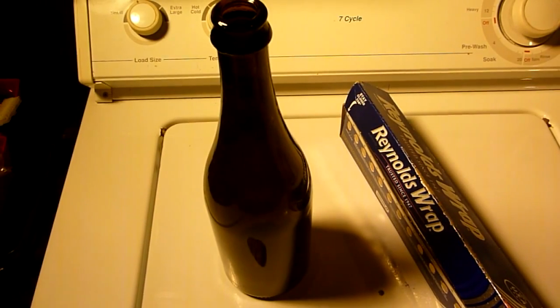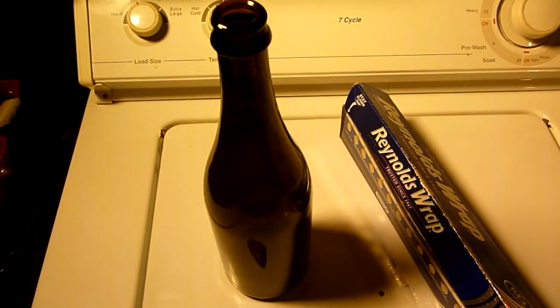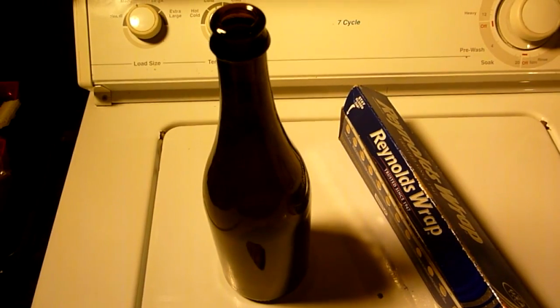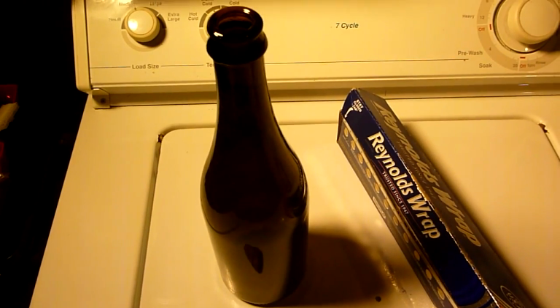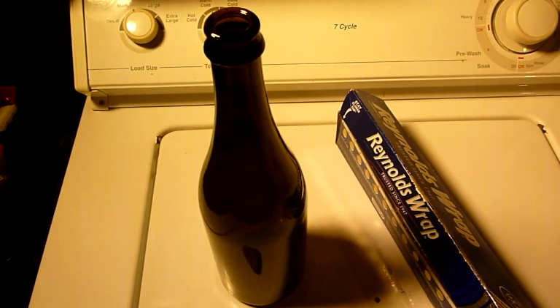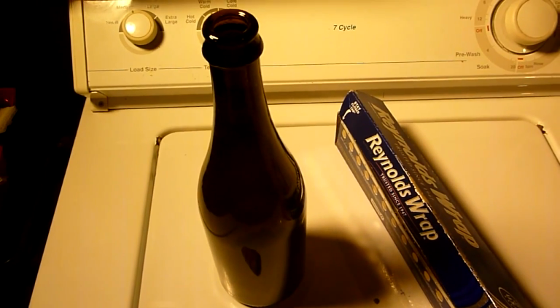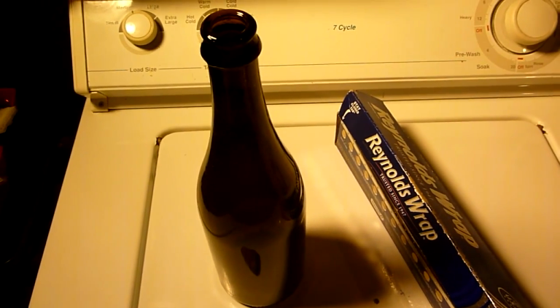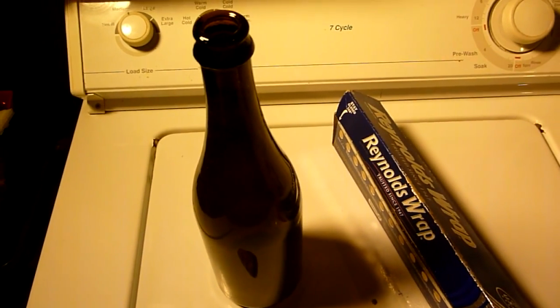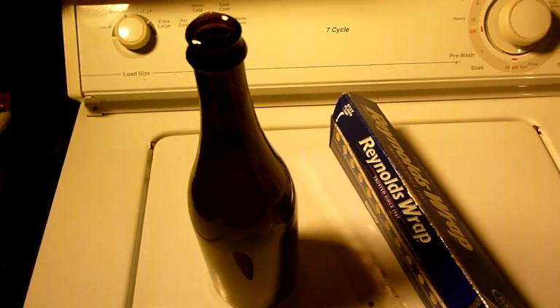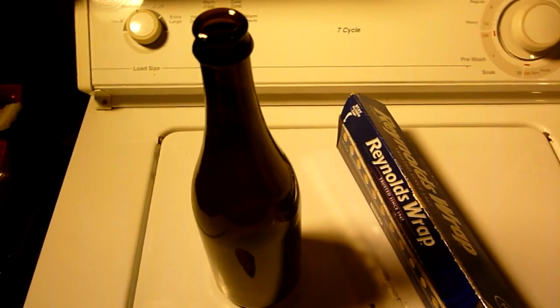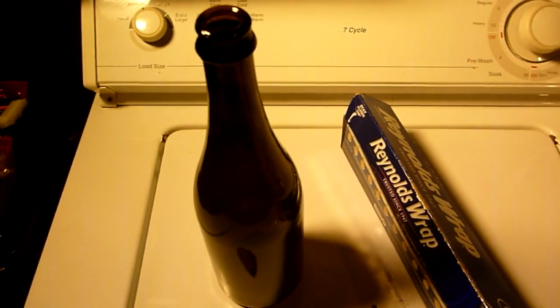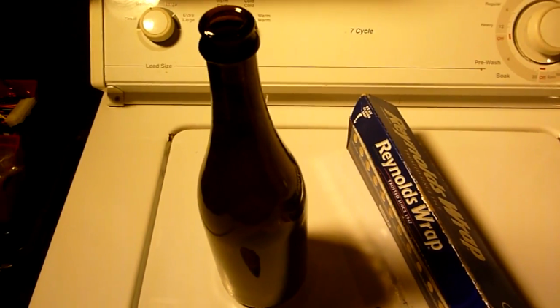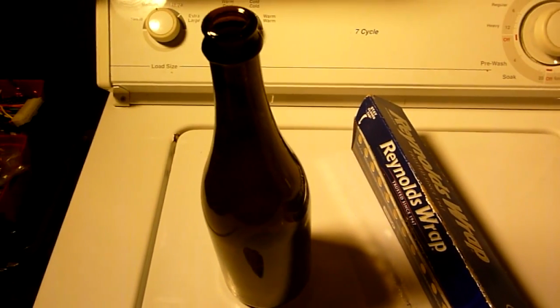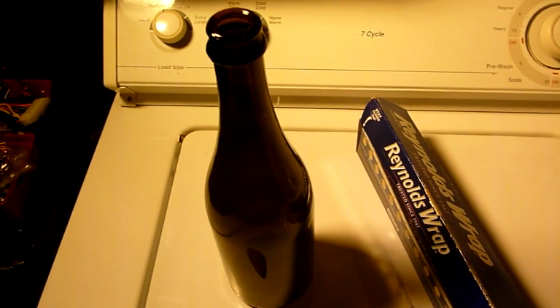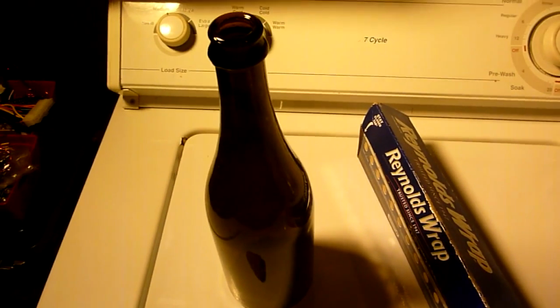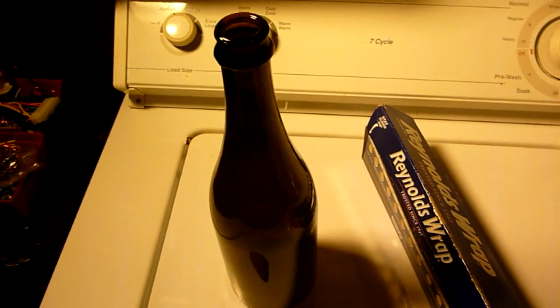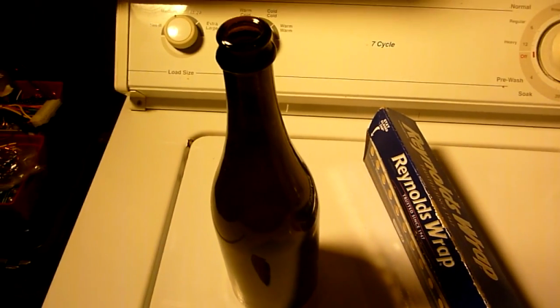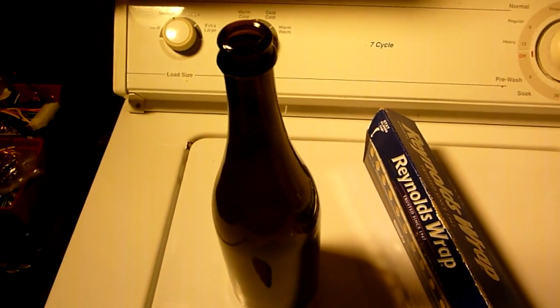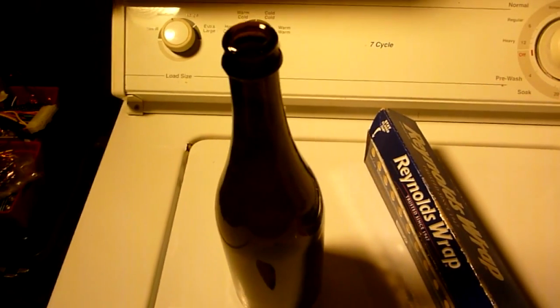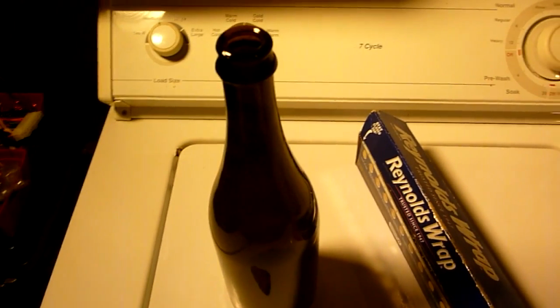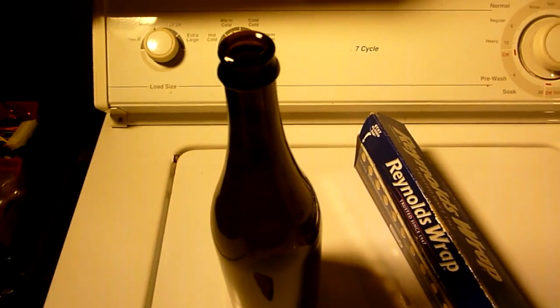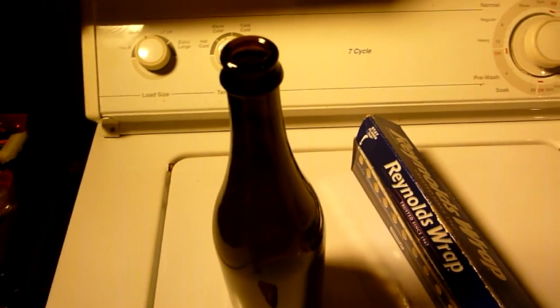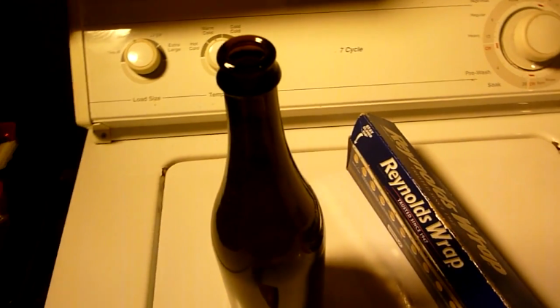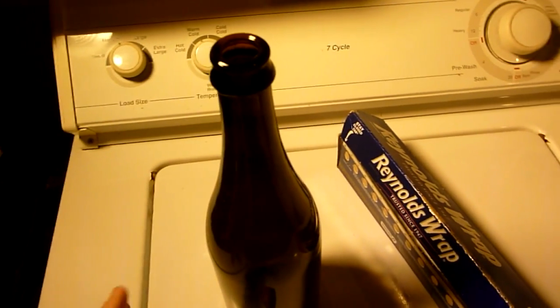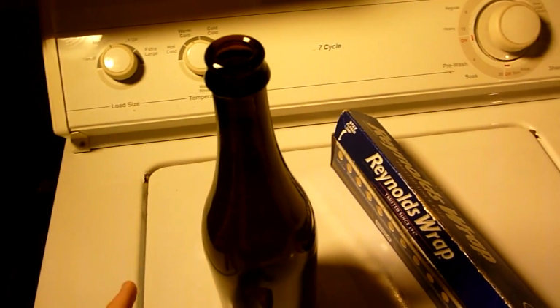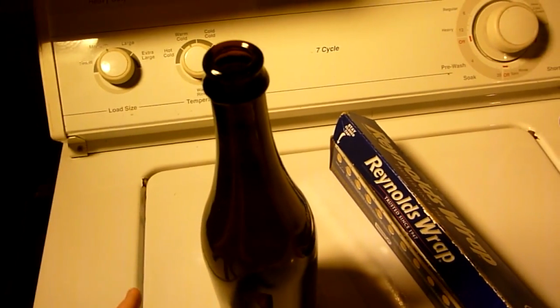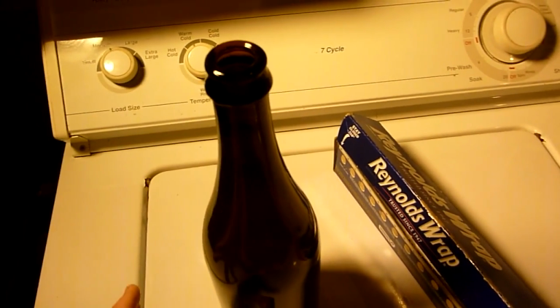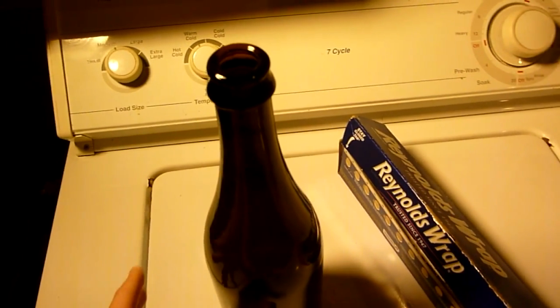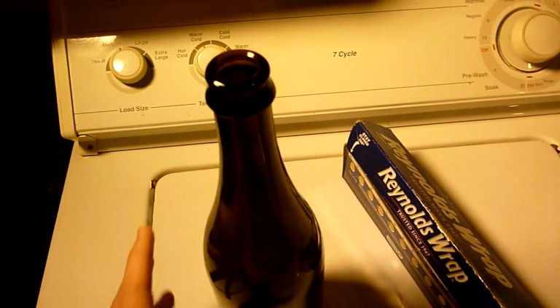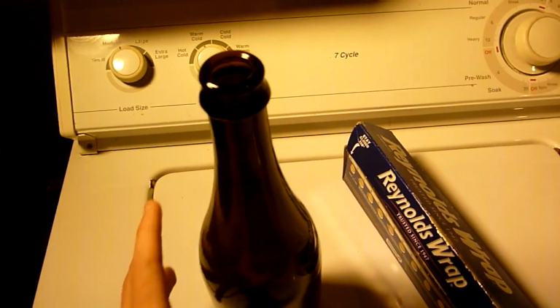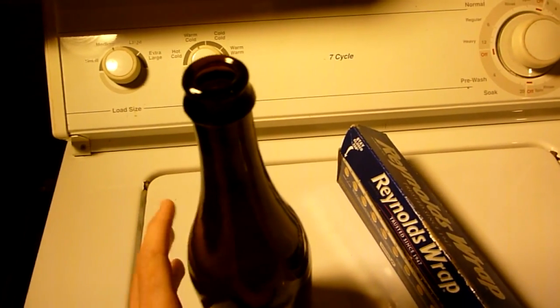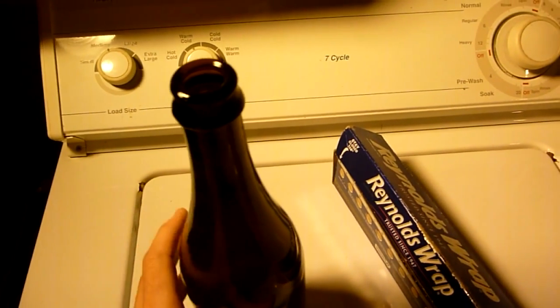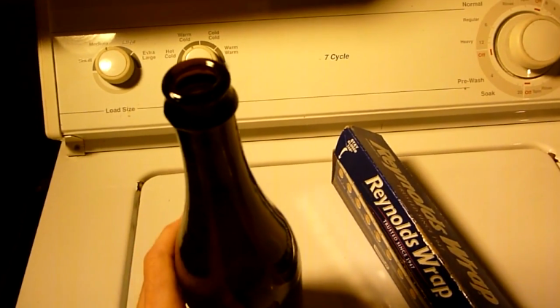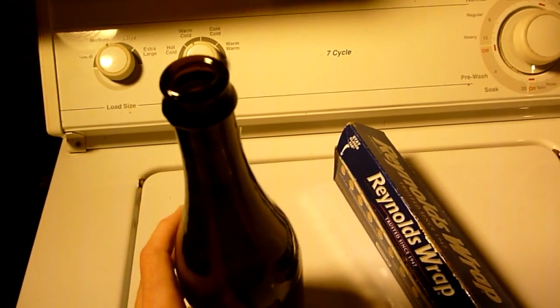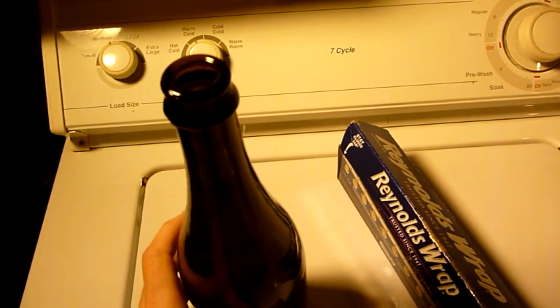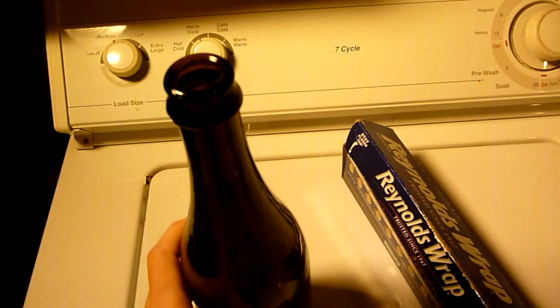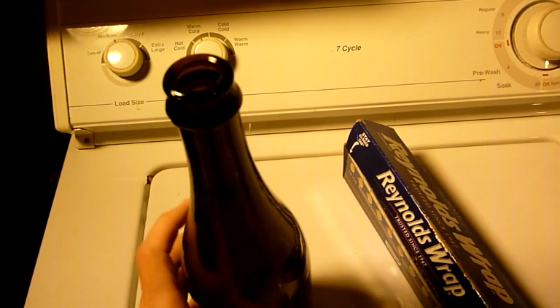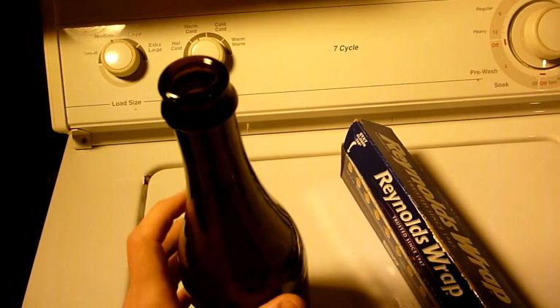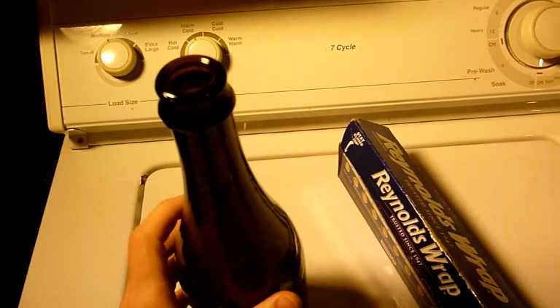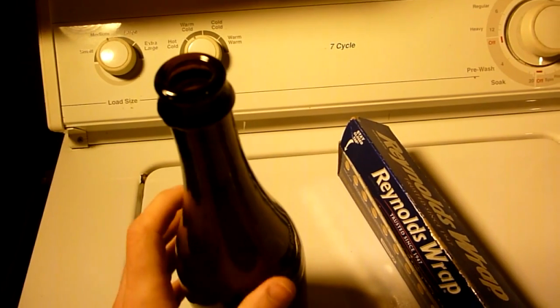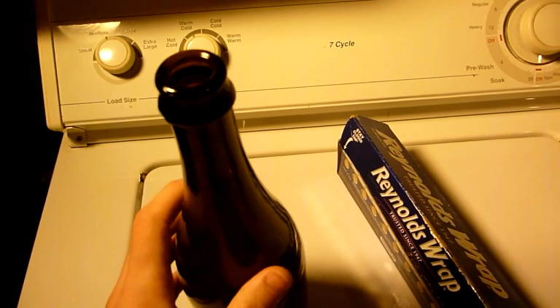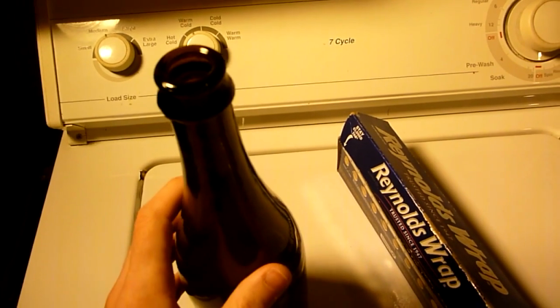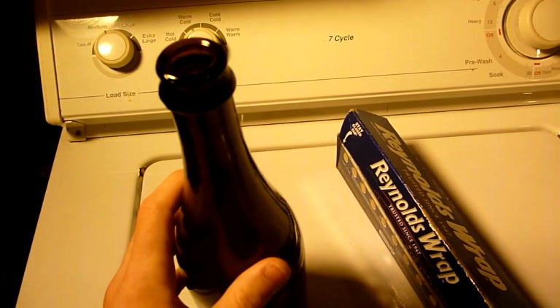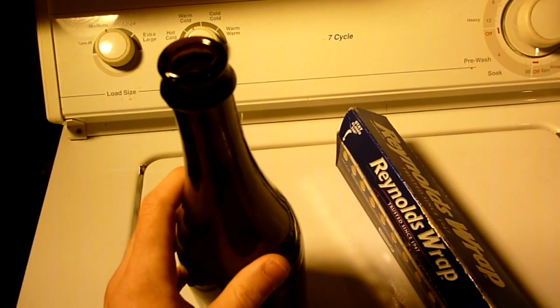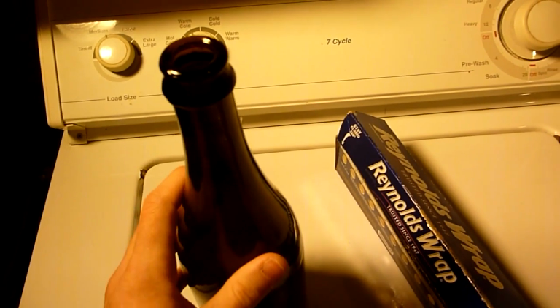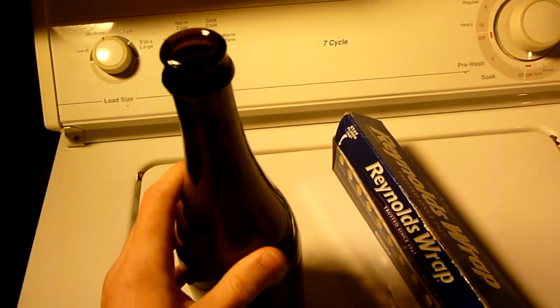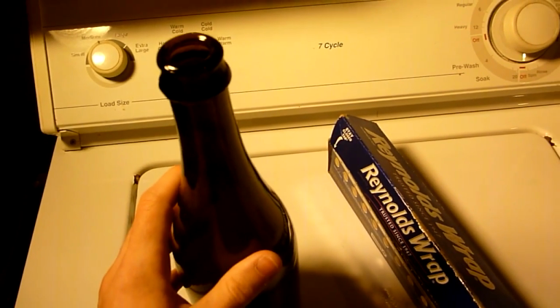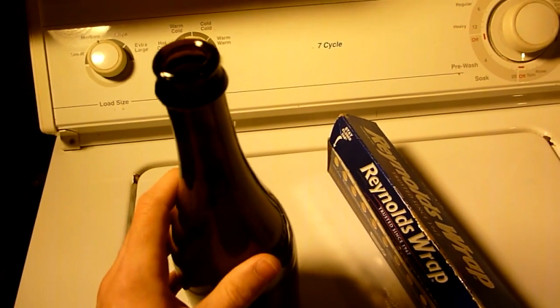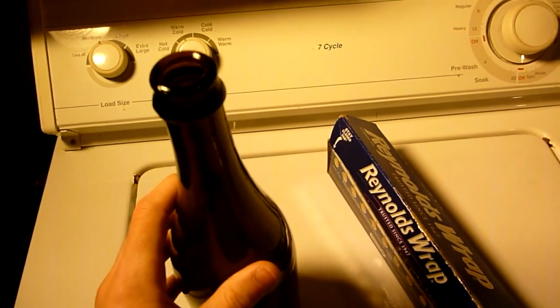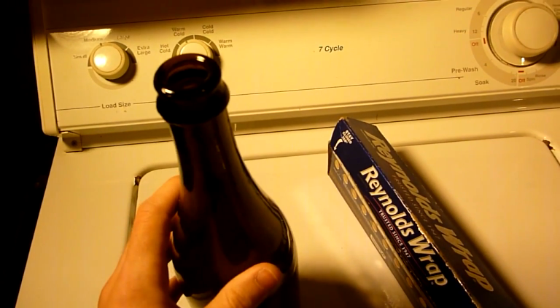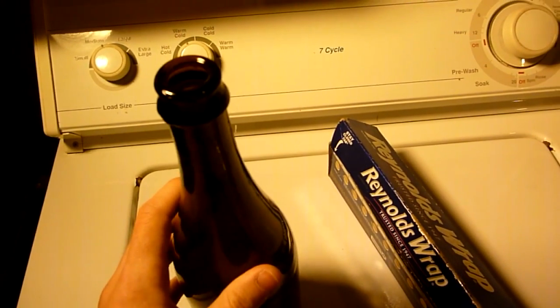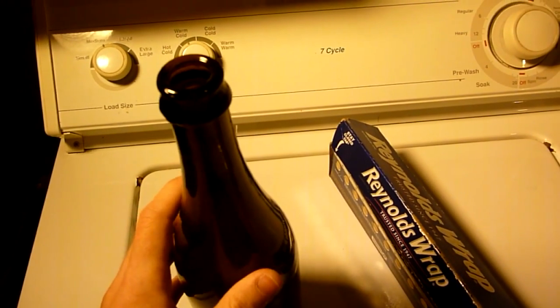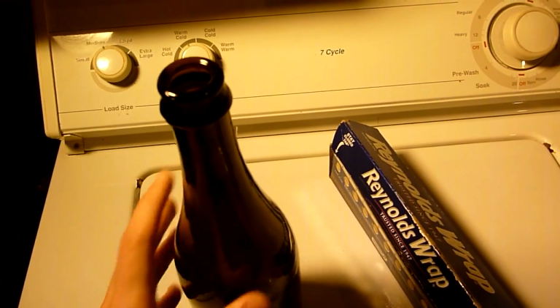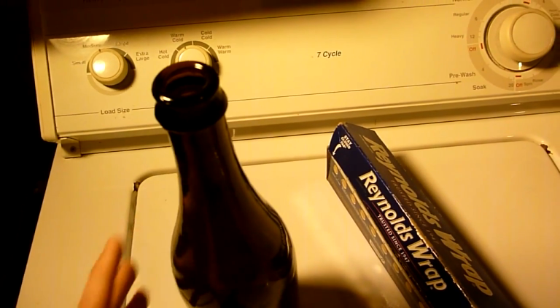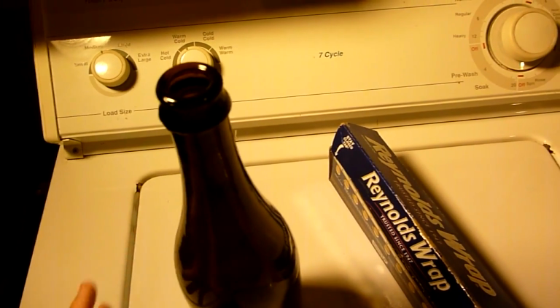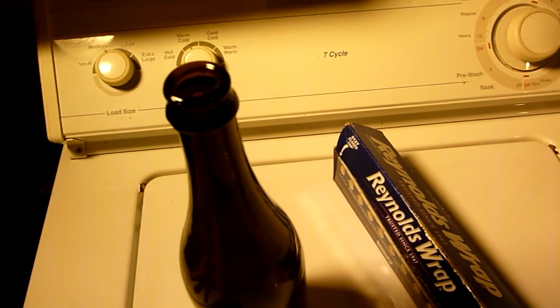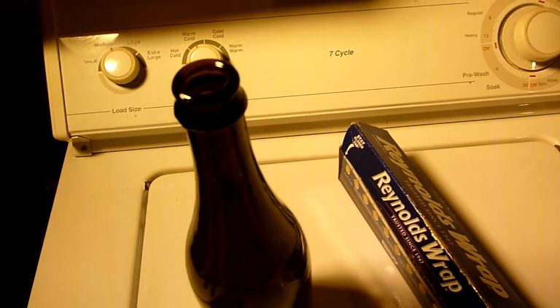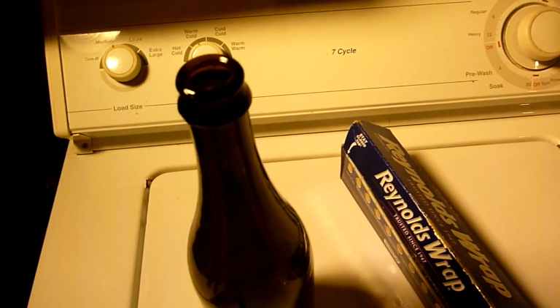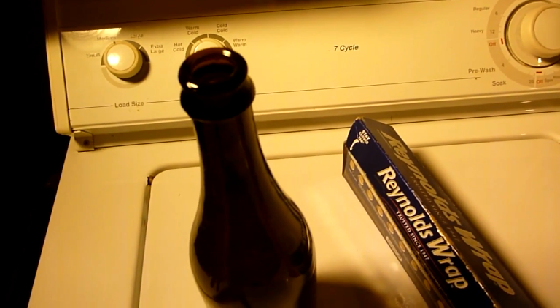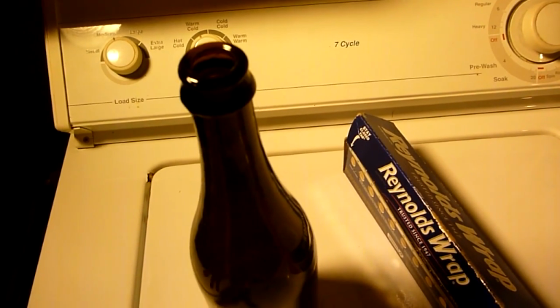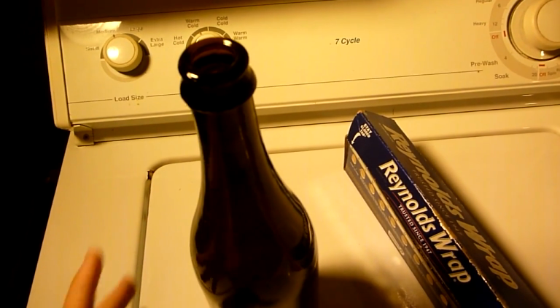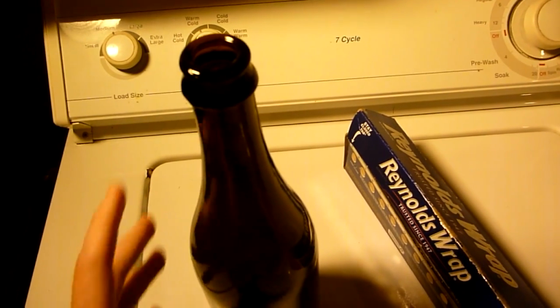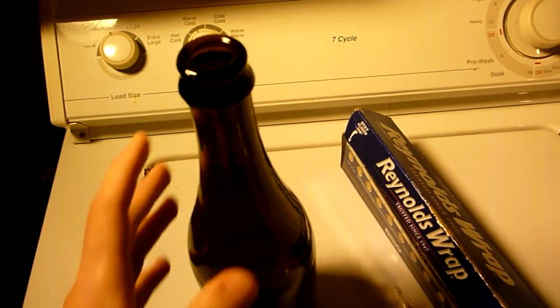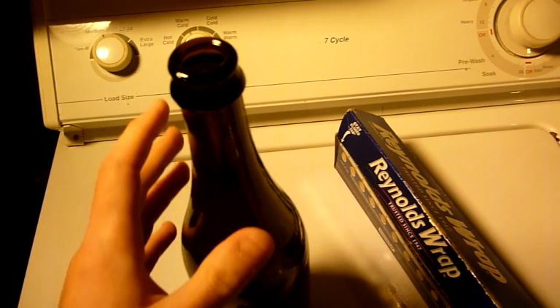Hello YouTube. Today I'll be making another one of those Leyden jar capacitors. It's a high voltage, high capacitance capacitor.